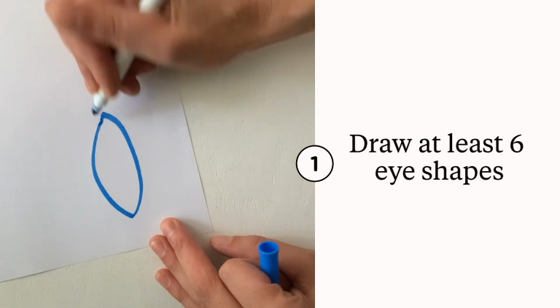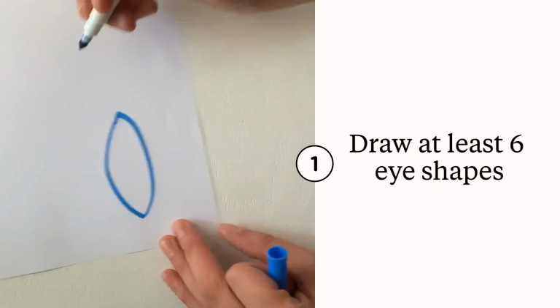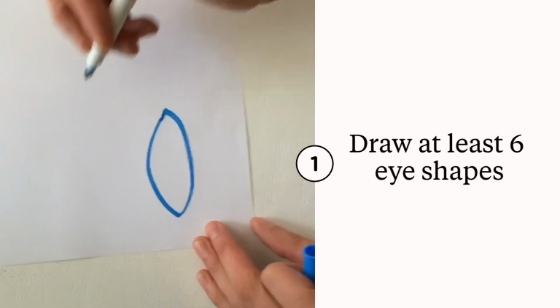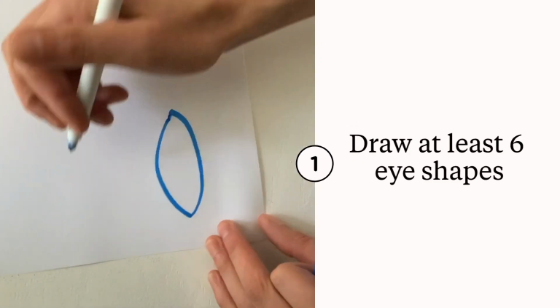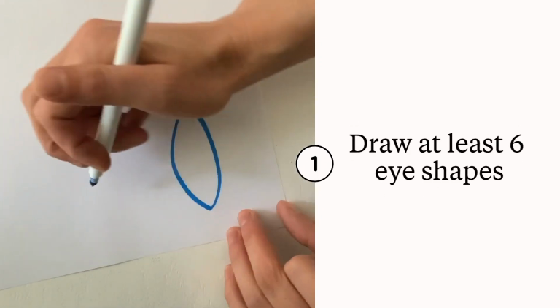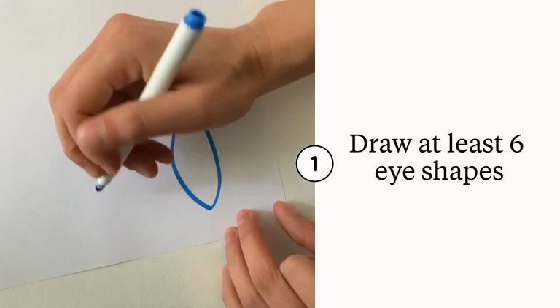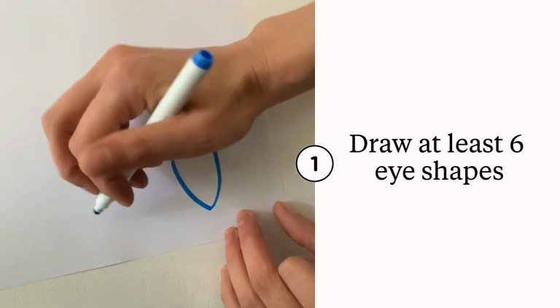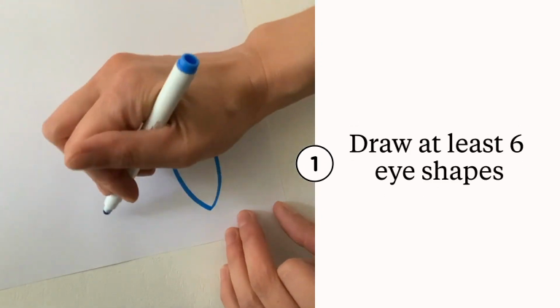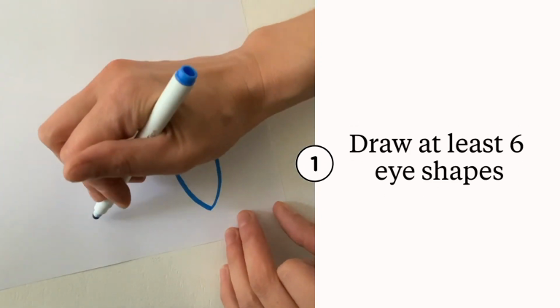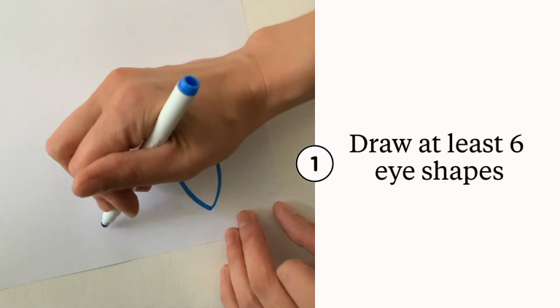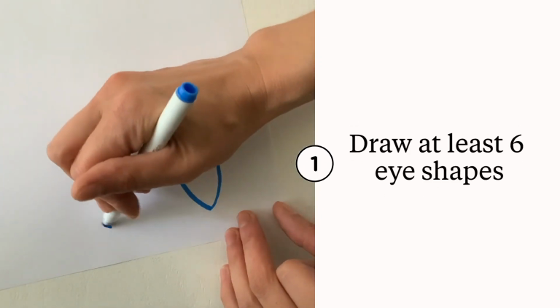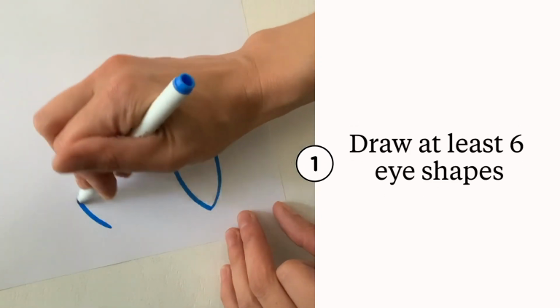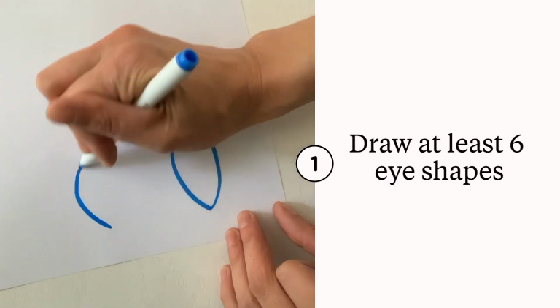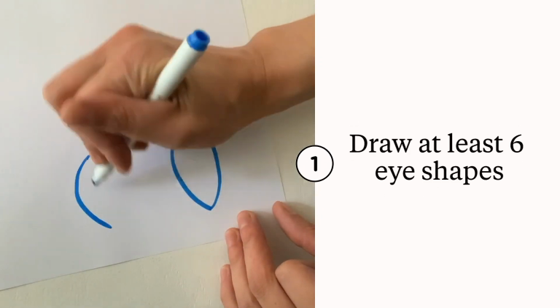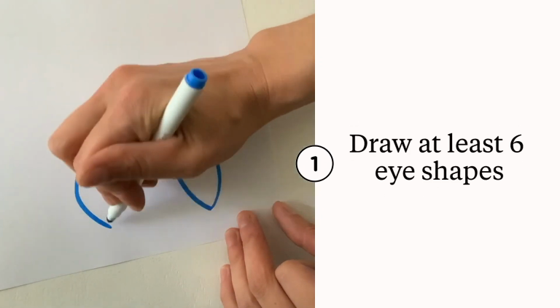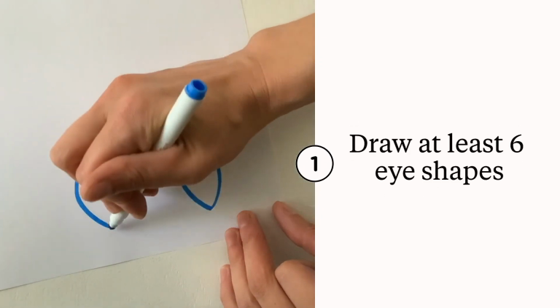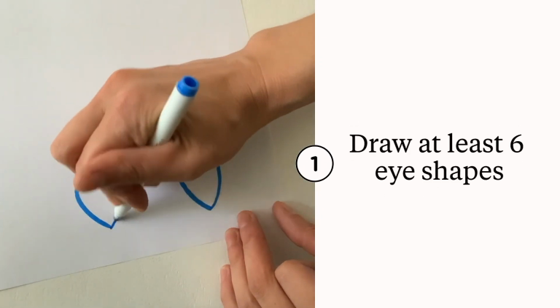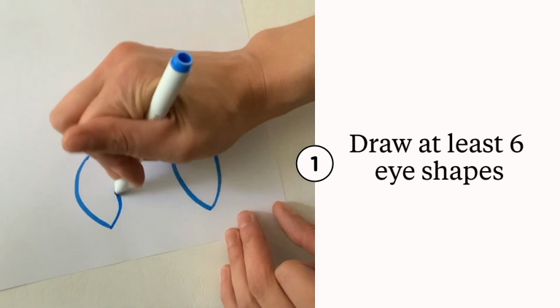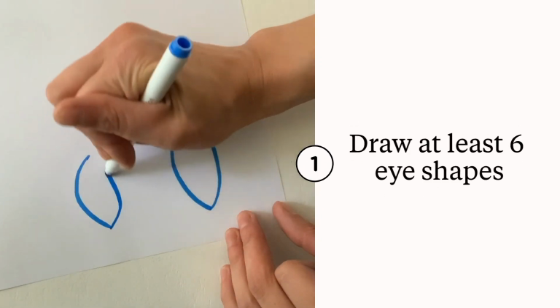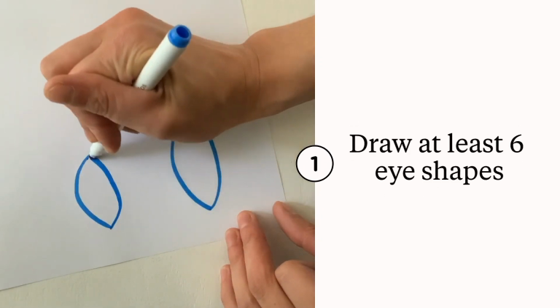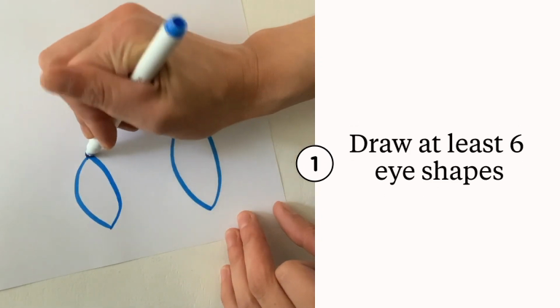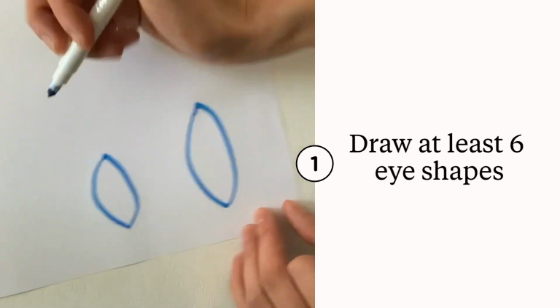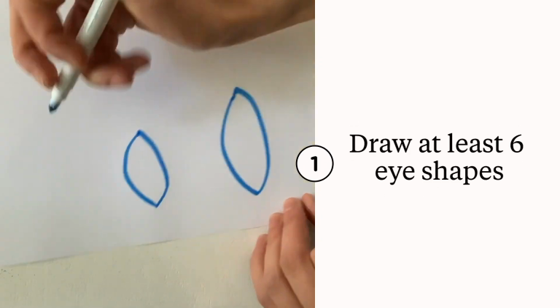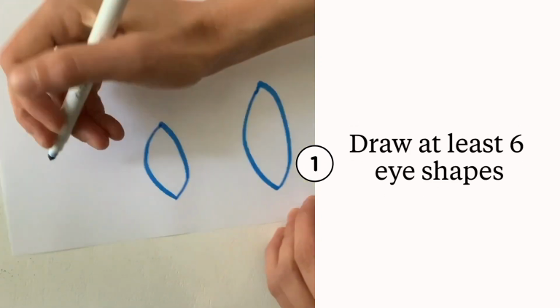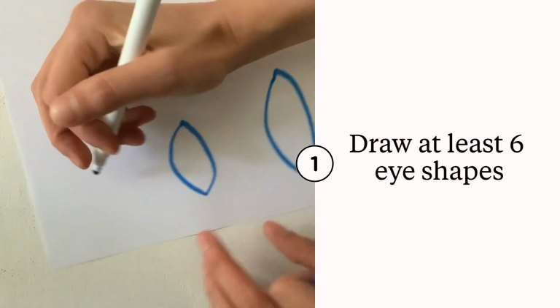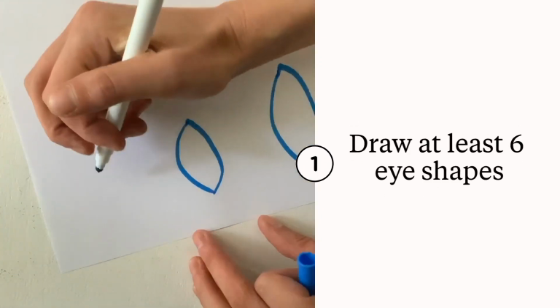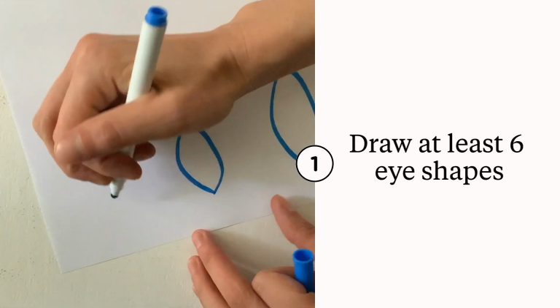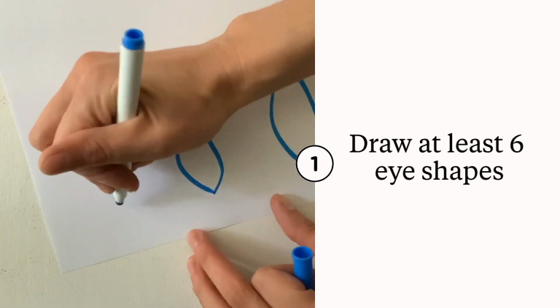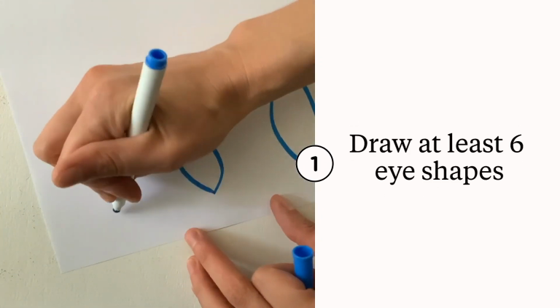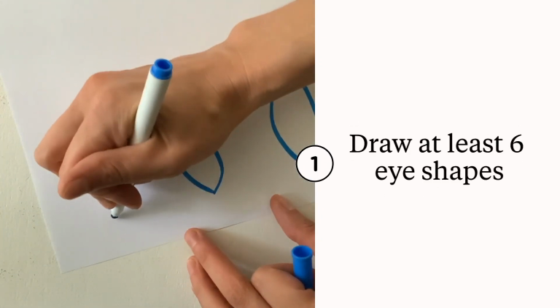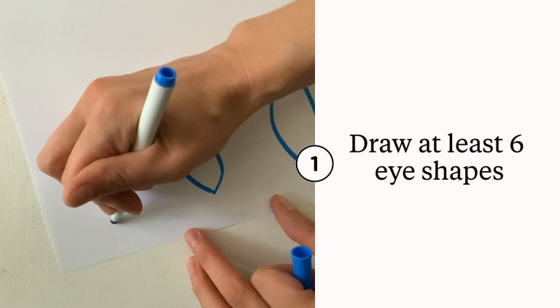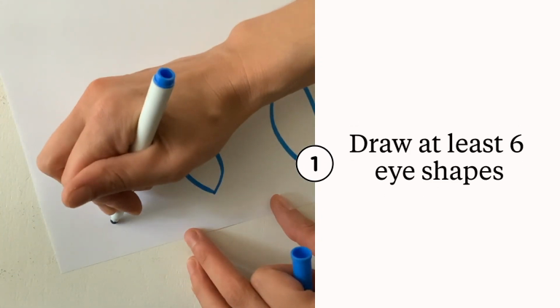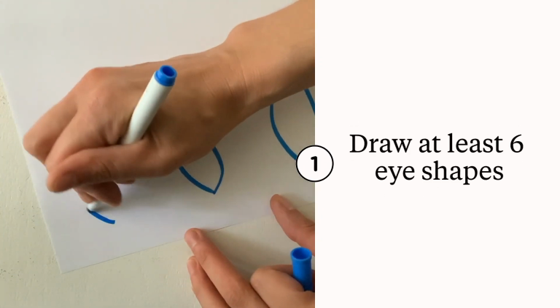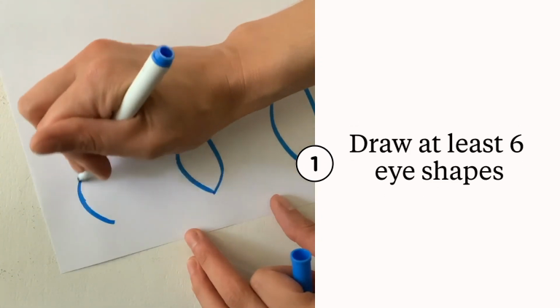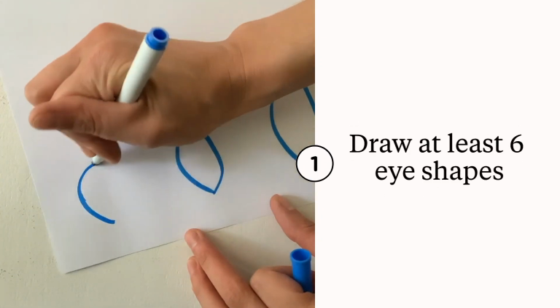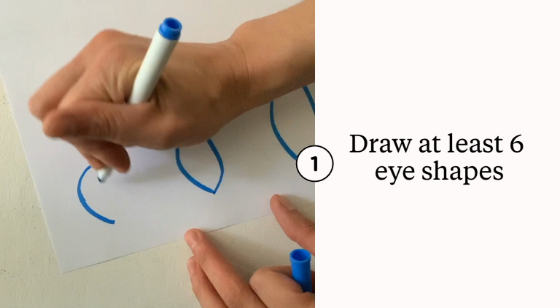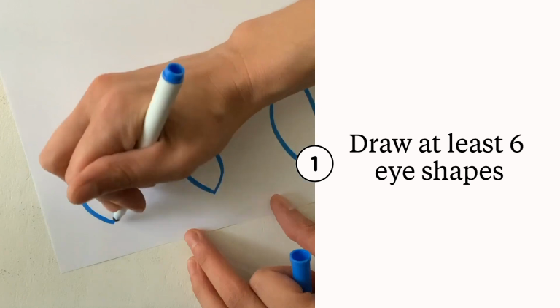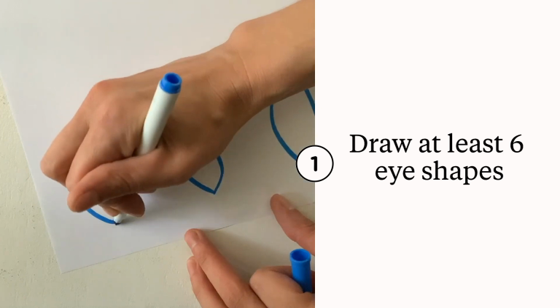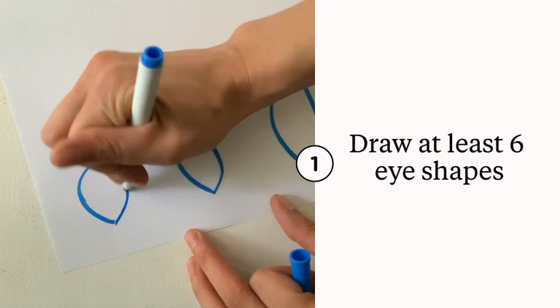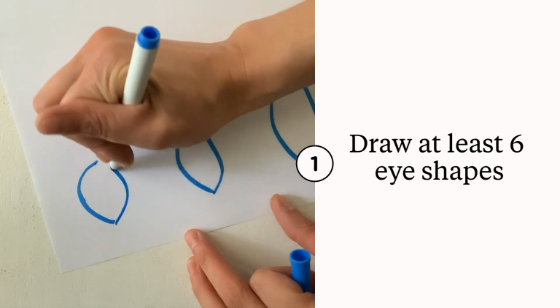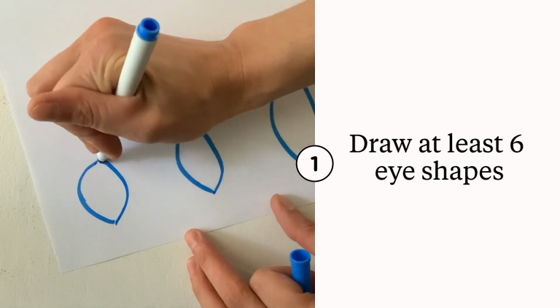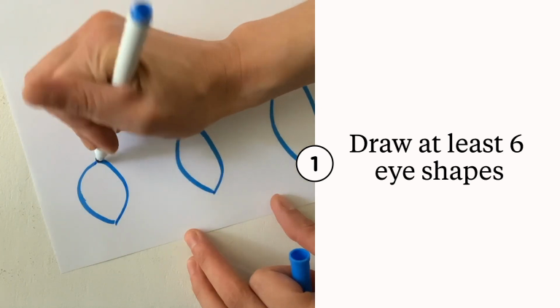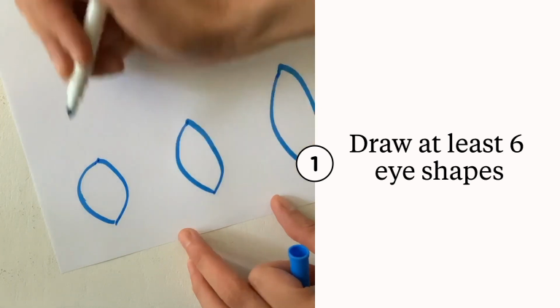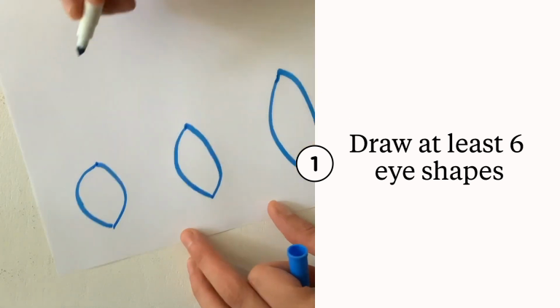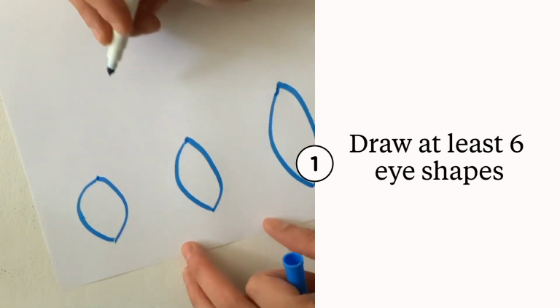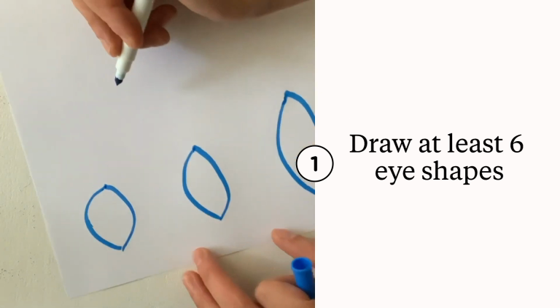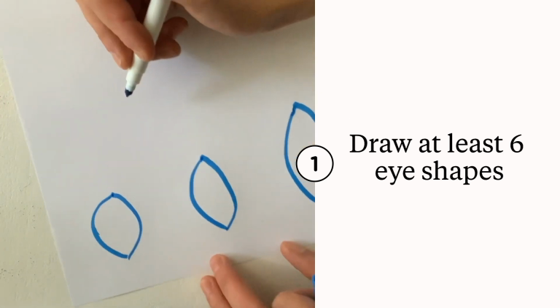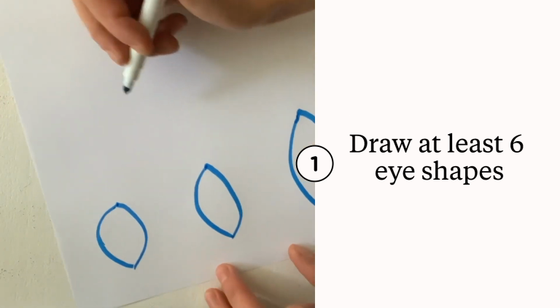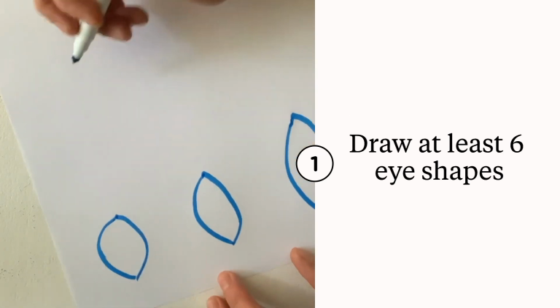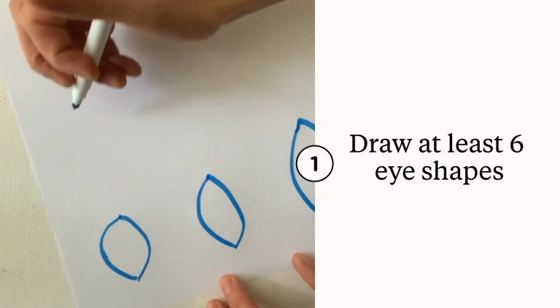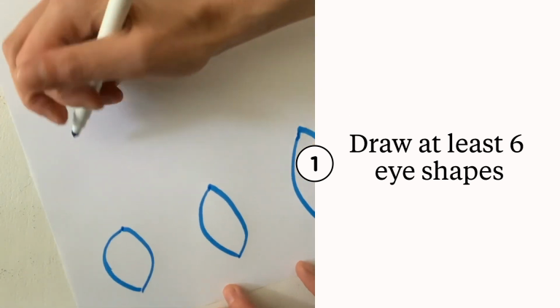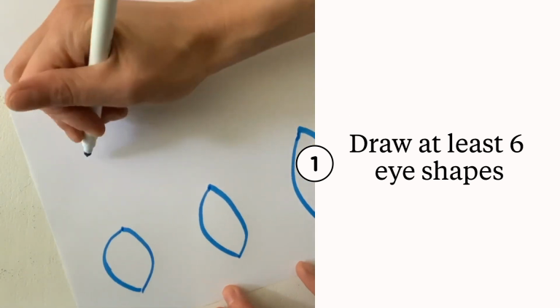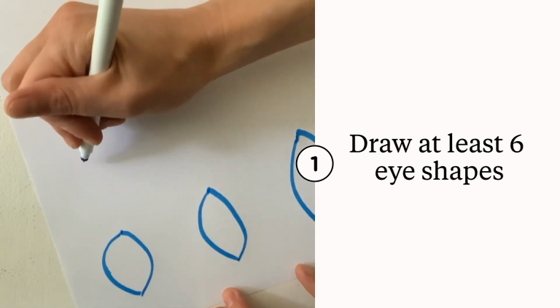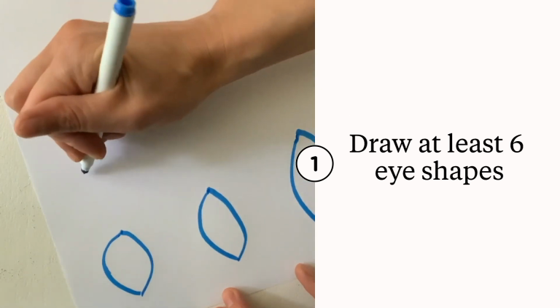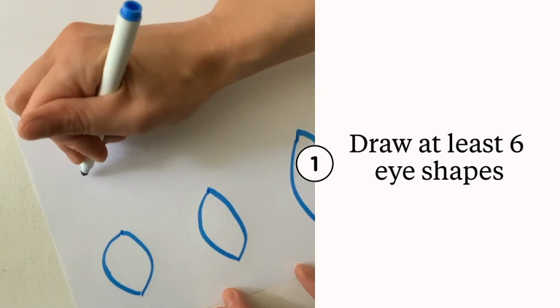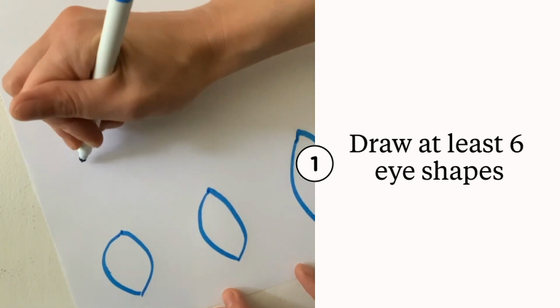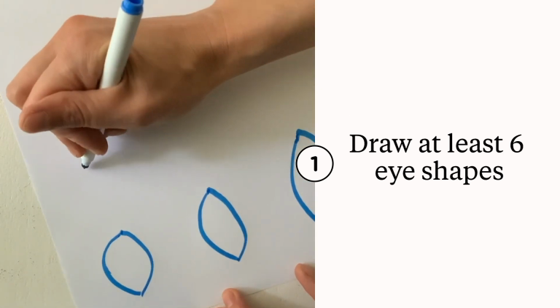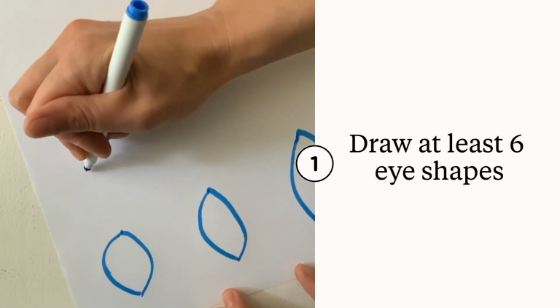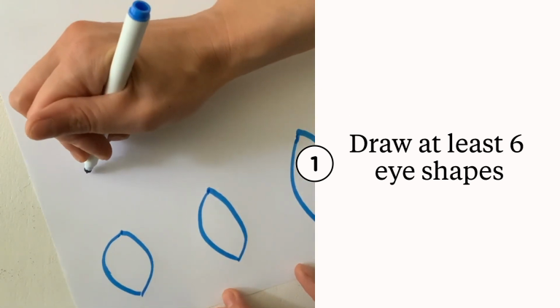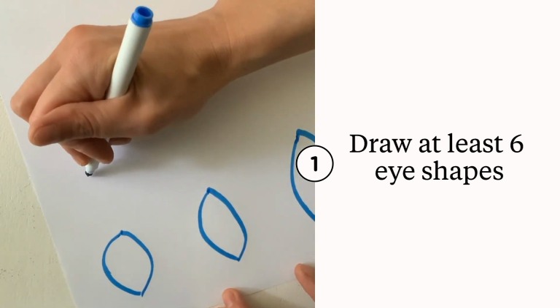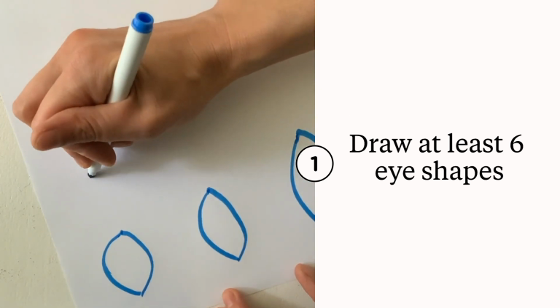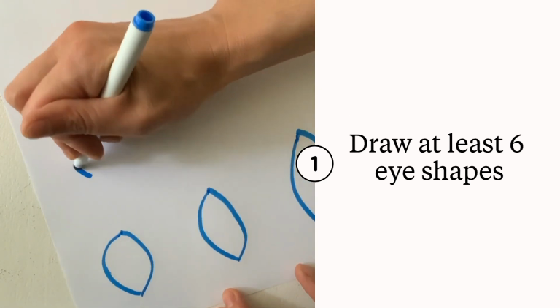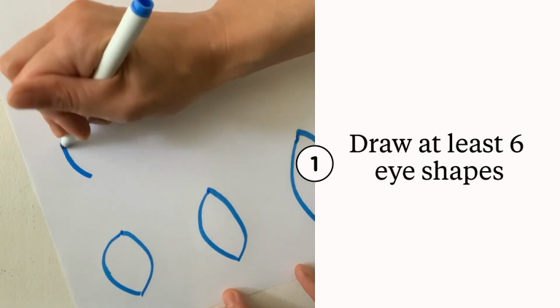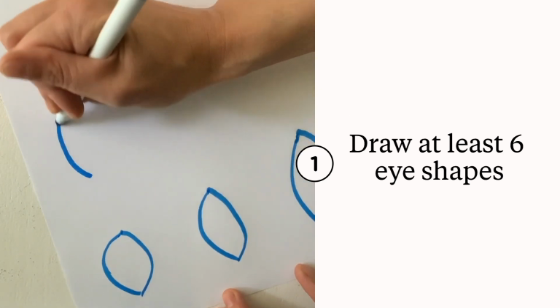Draw at least six eye shapes. Eyes come in different shapes and sizes.